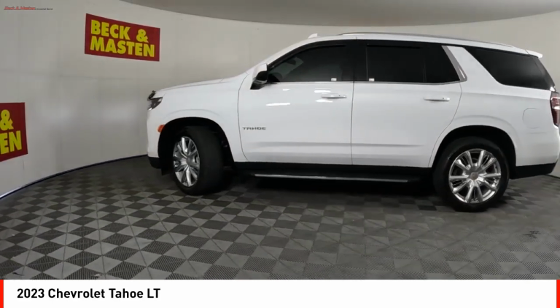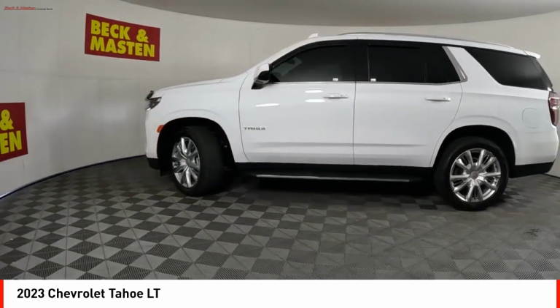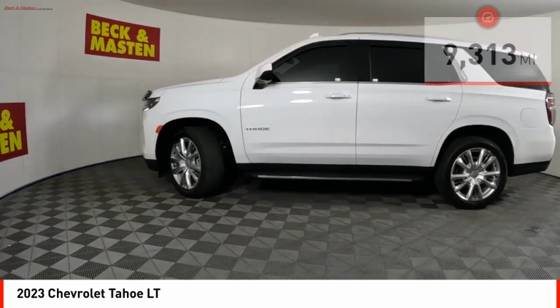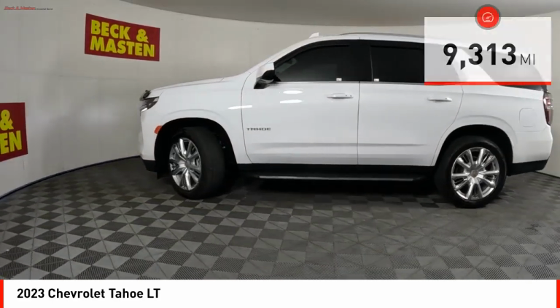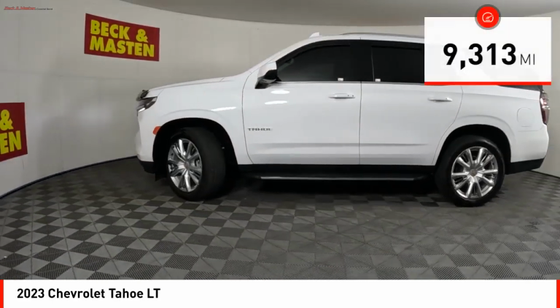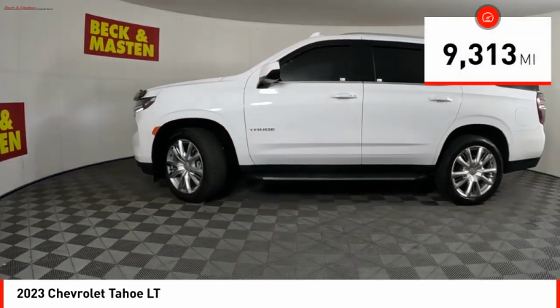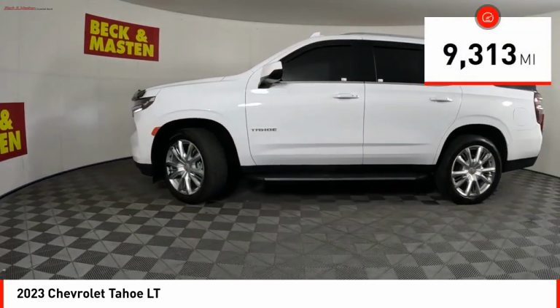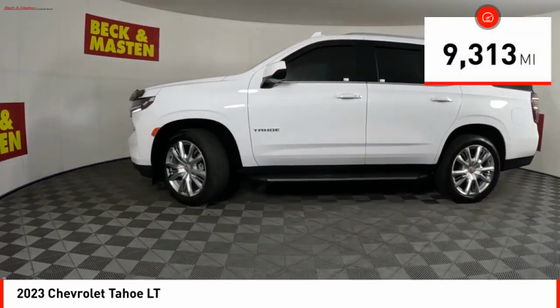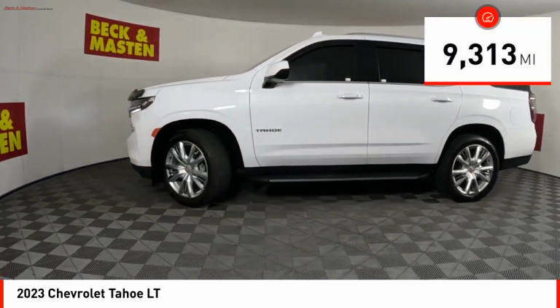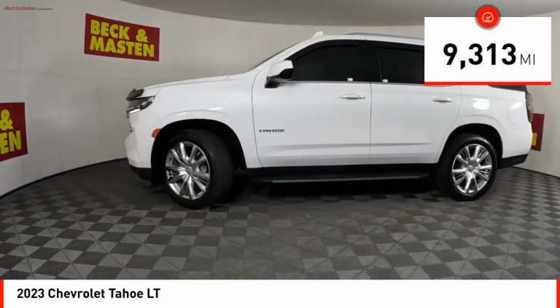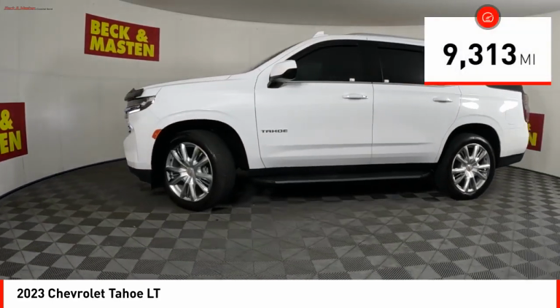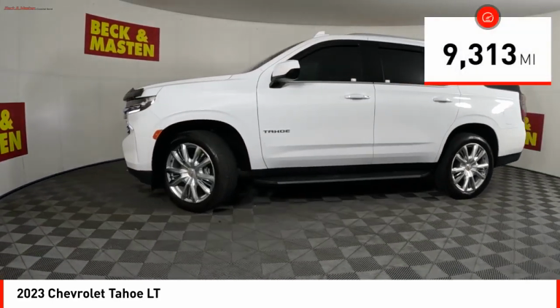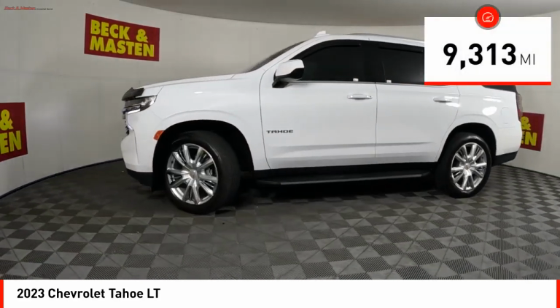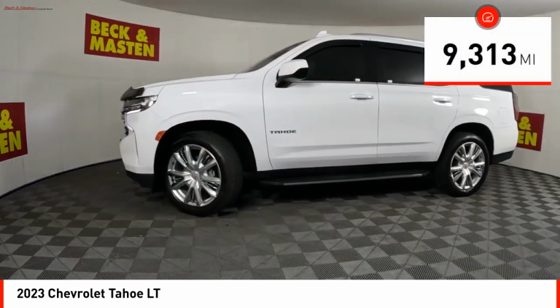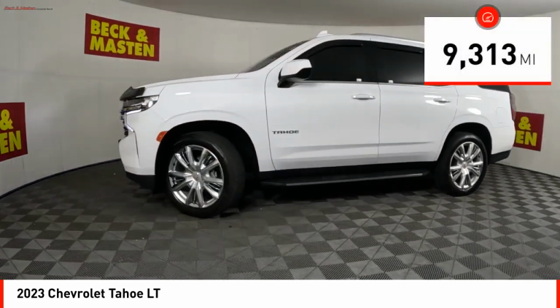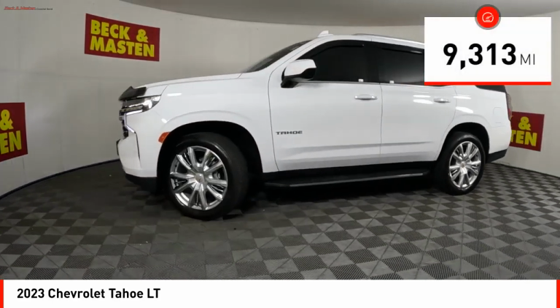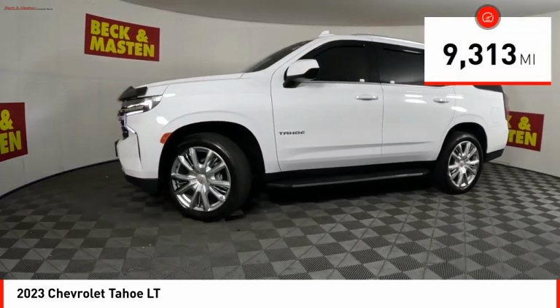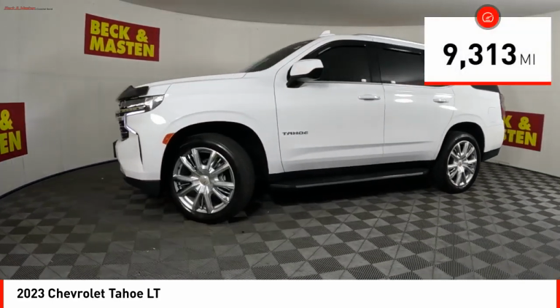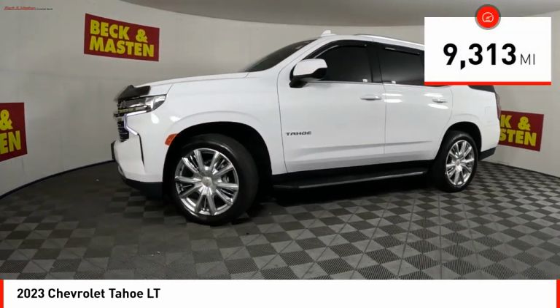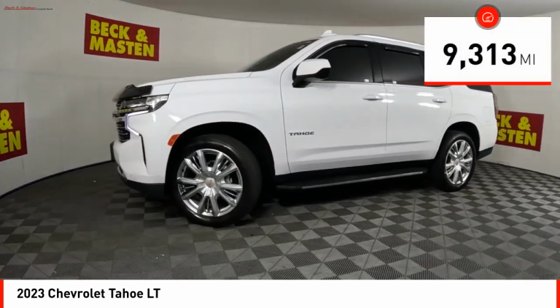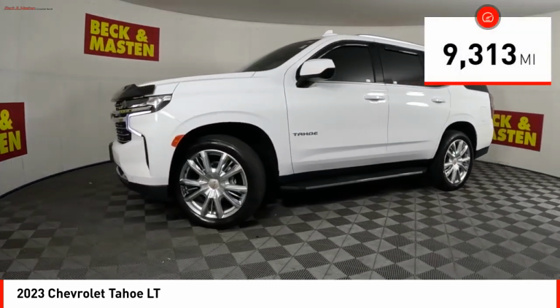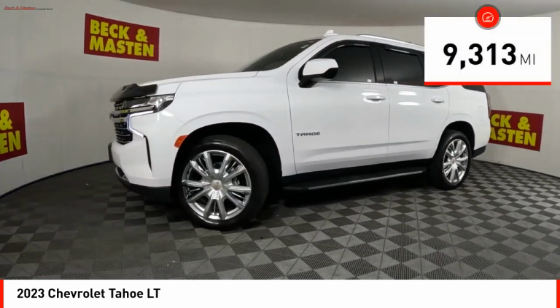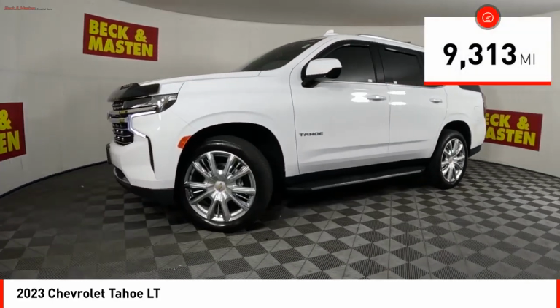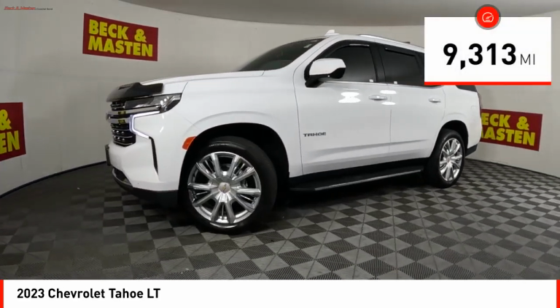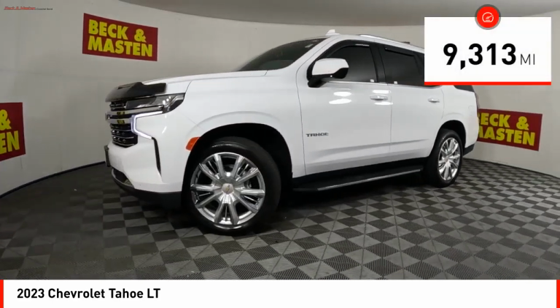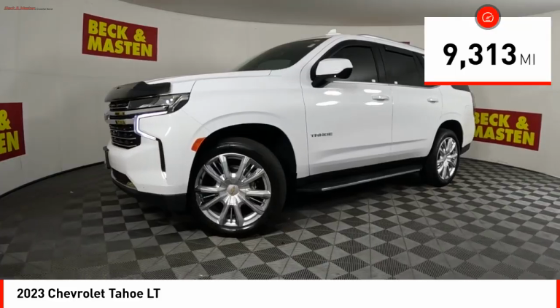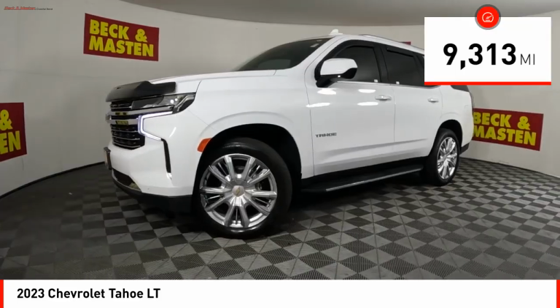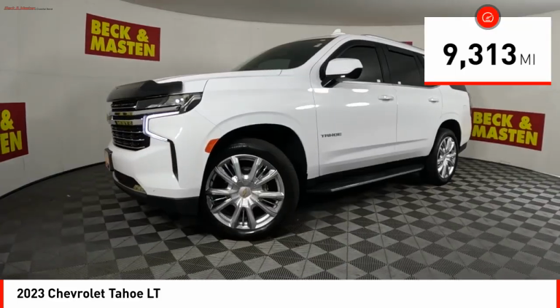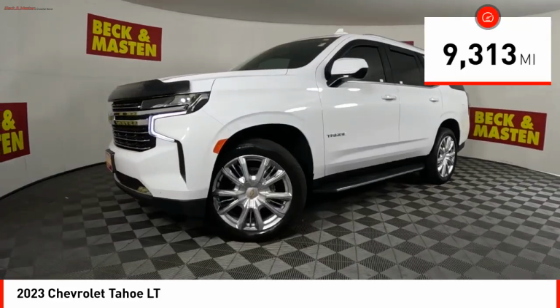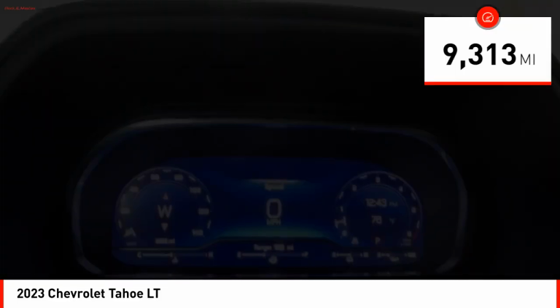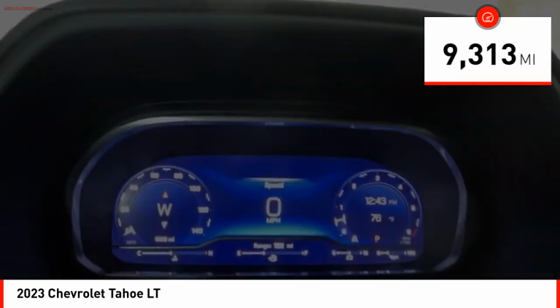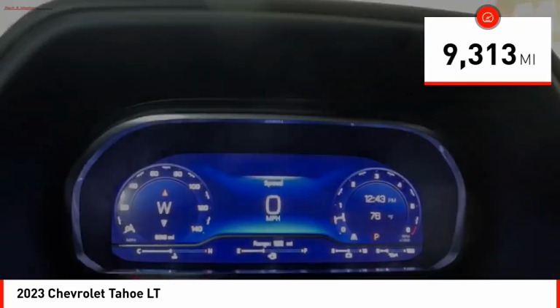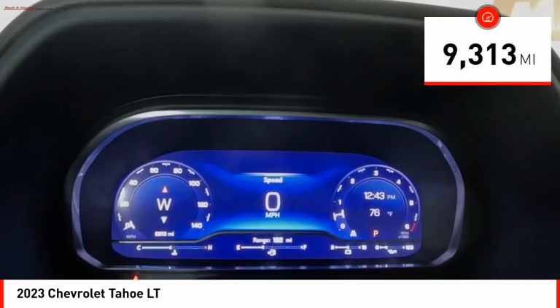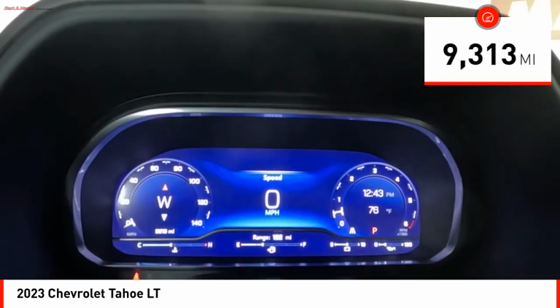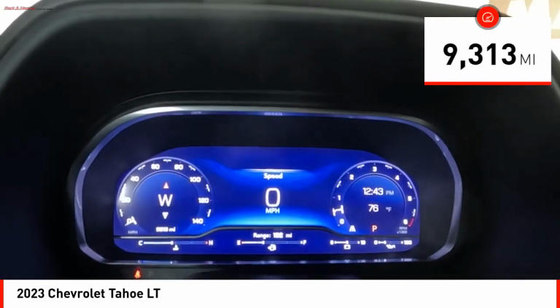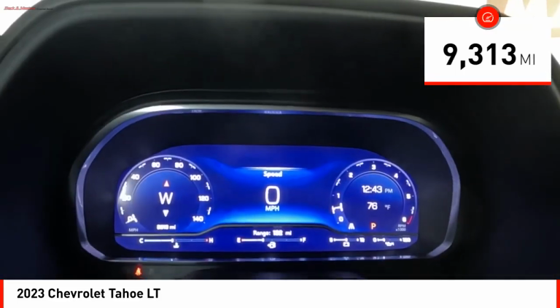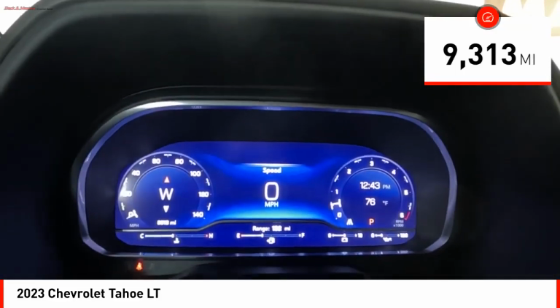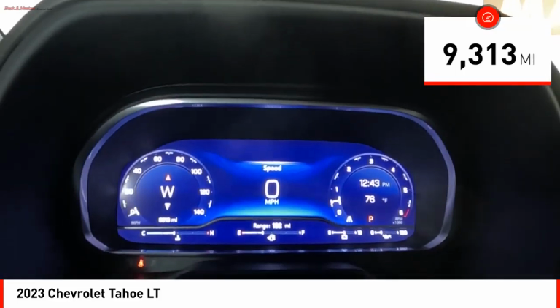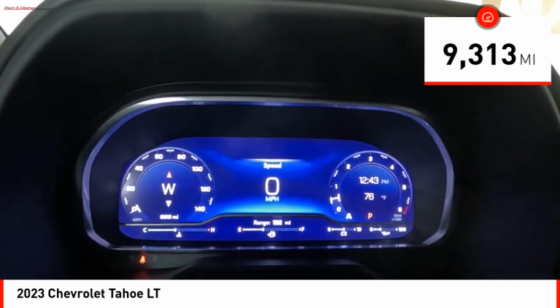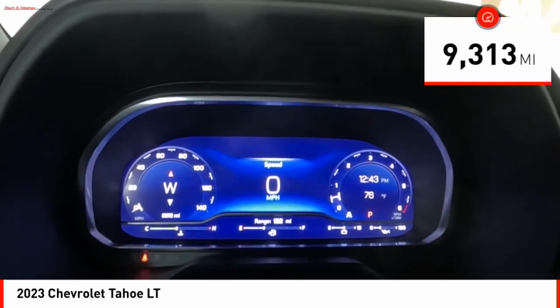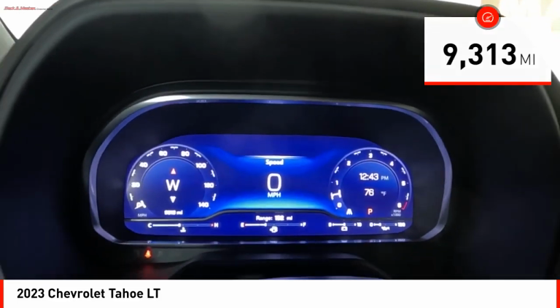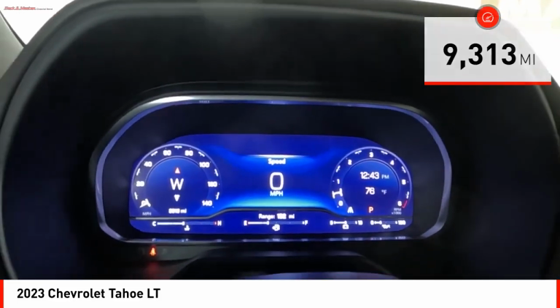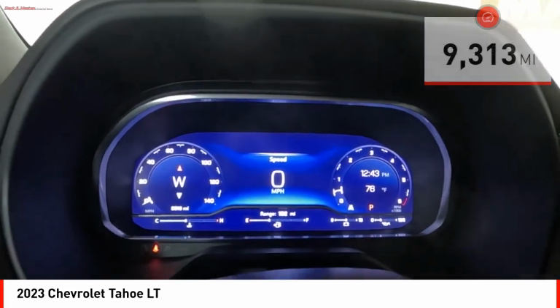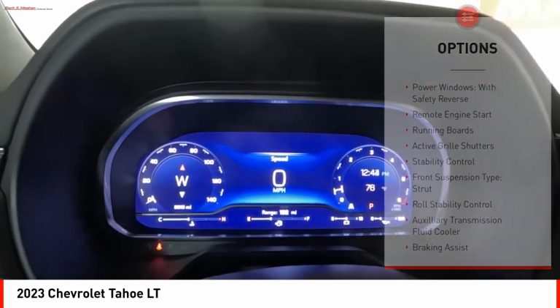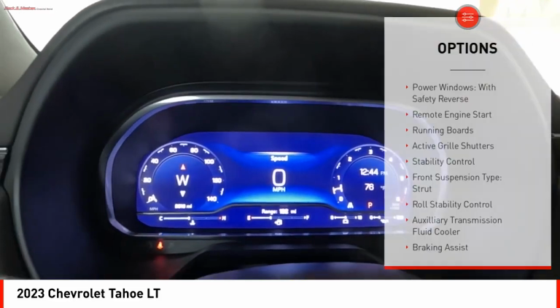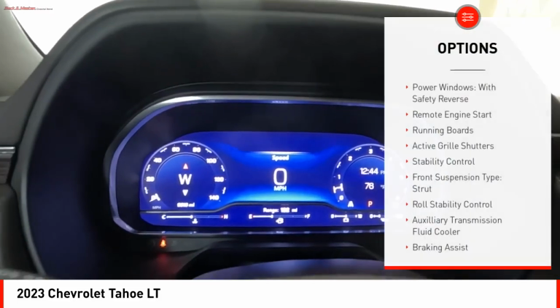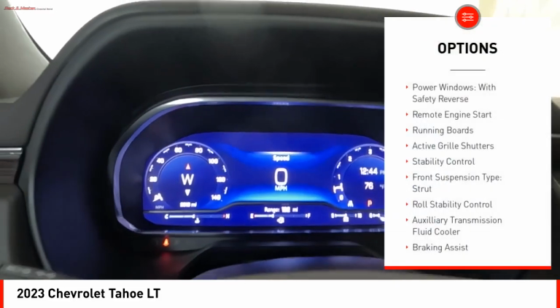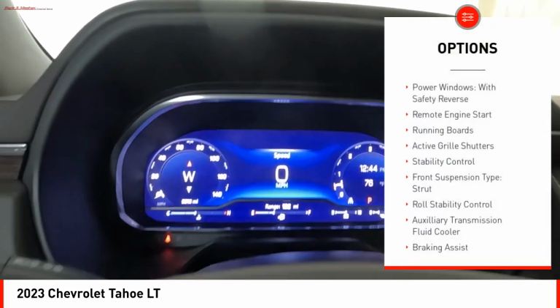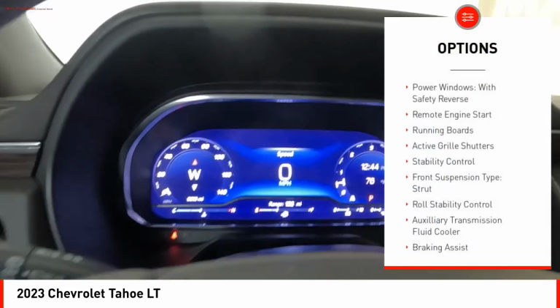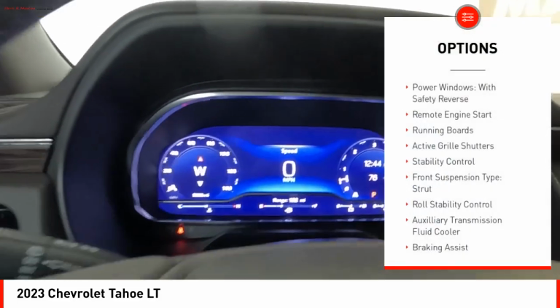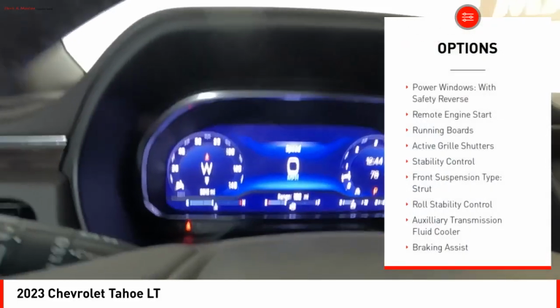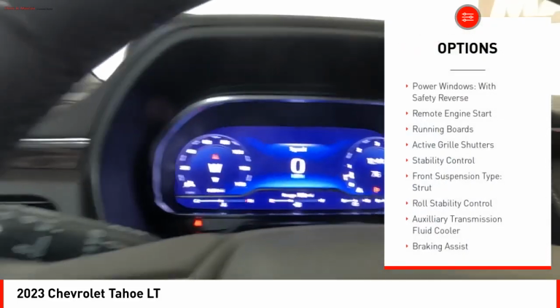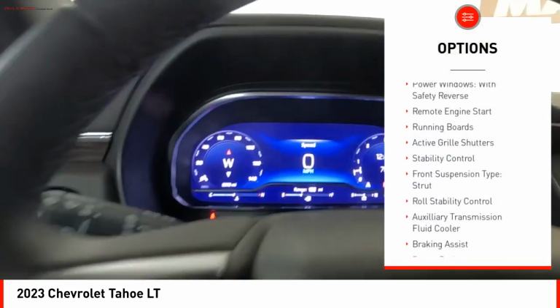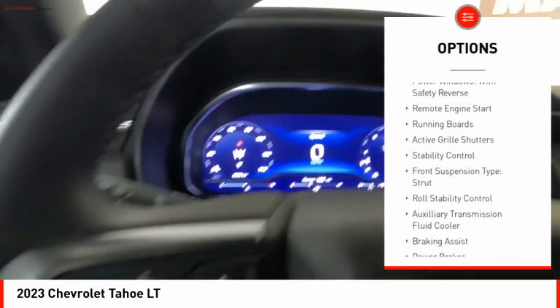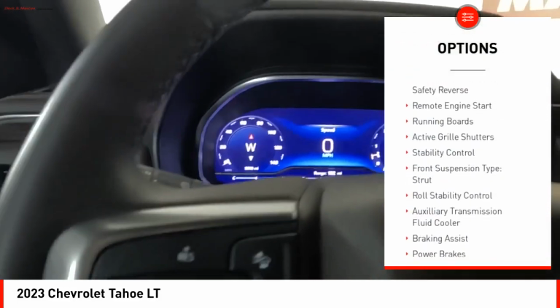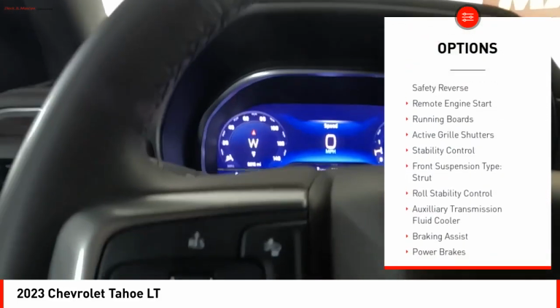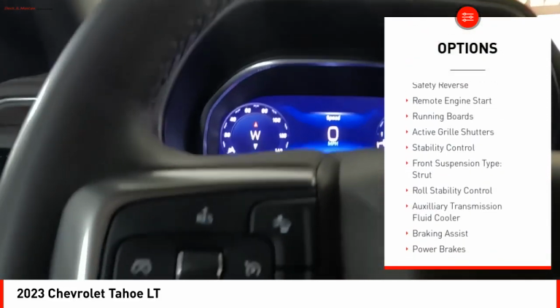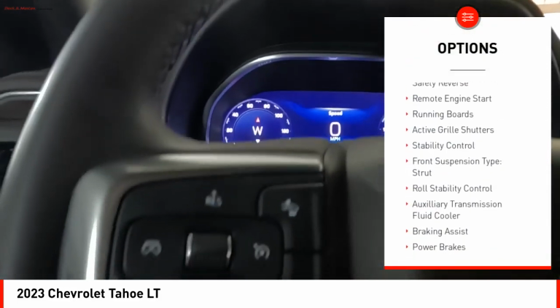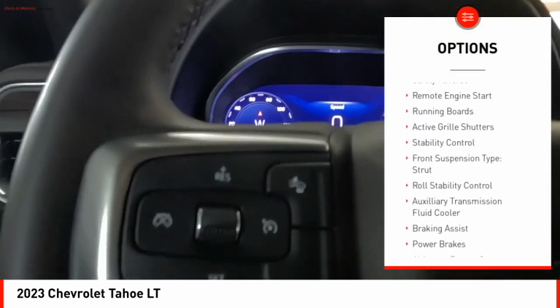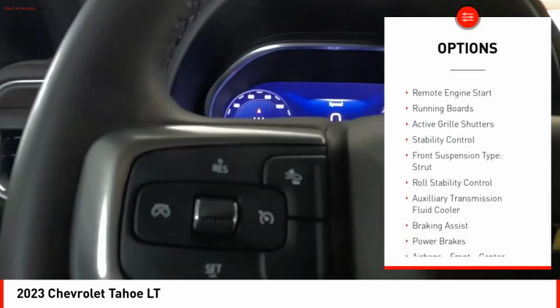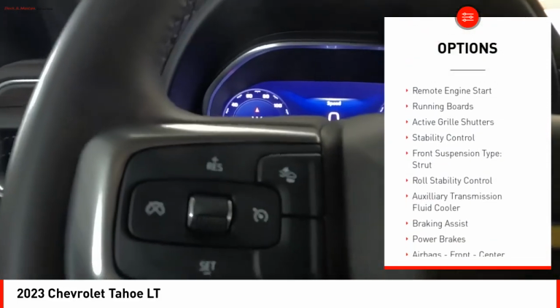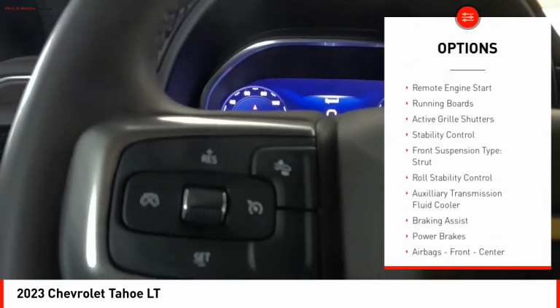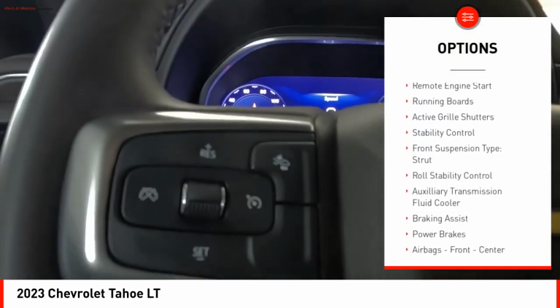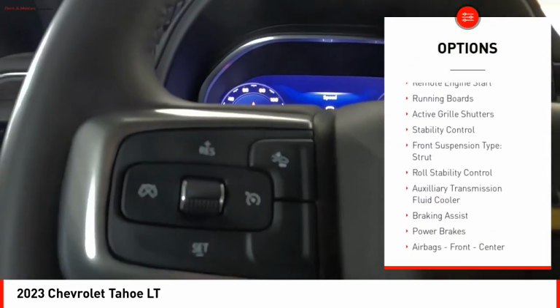This vehicle has less than 10,000 miles. Here are some of this vehicle's great options: power windows with safety reverse.